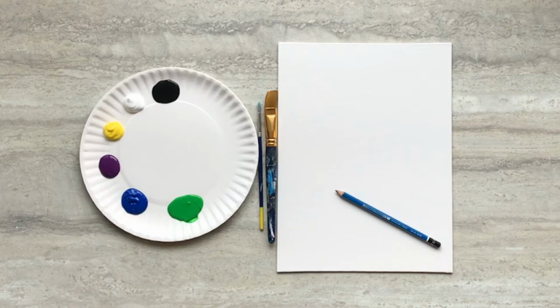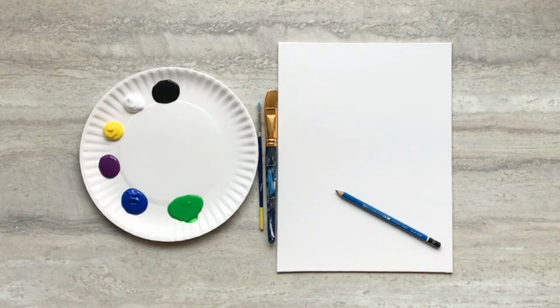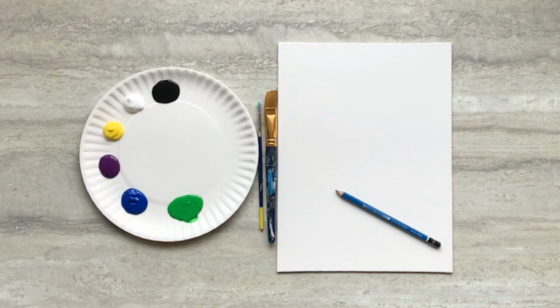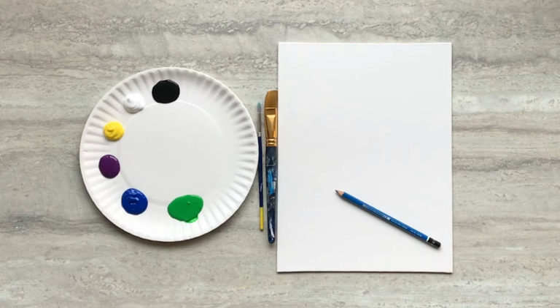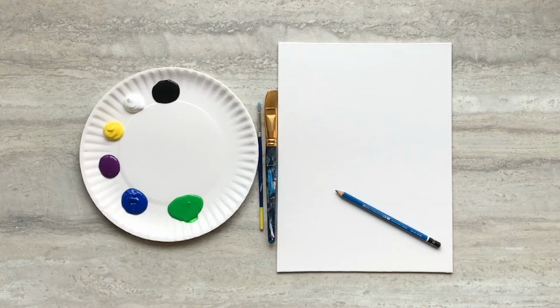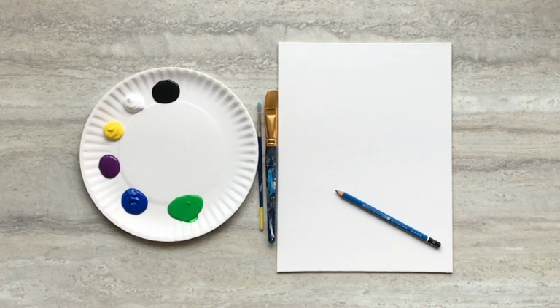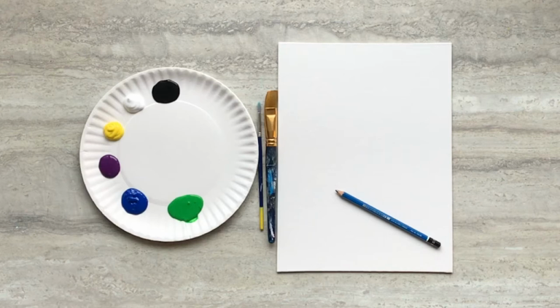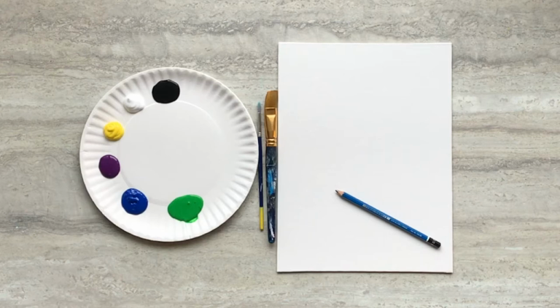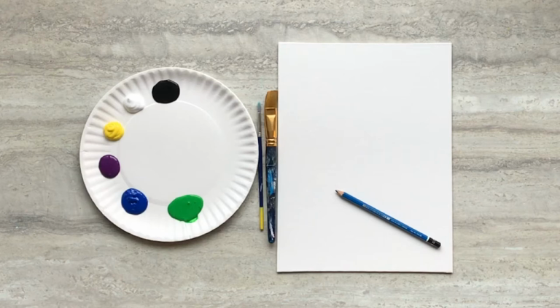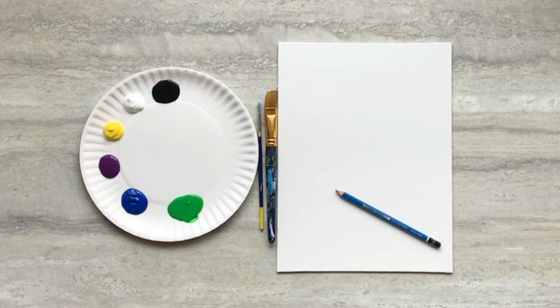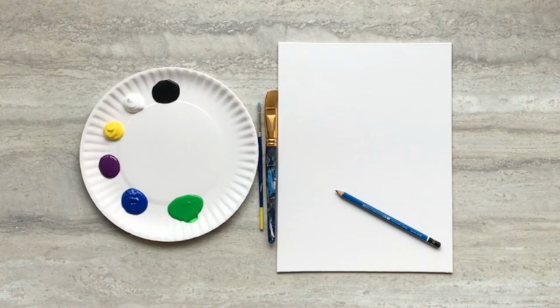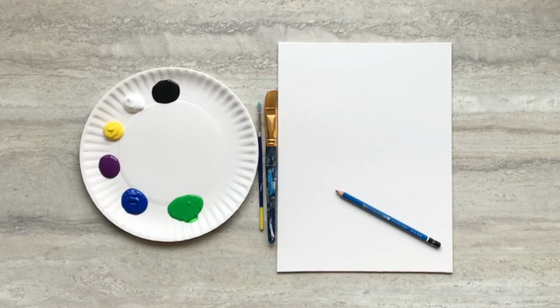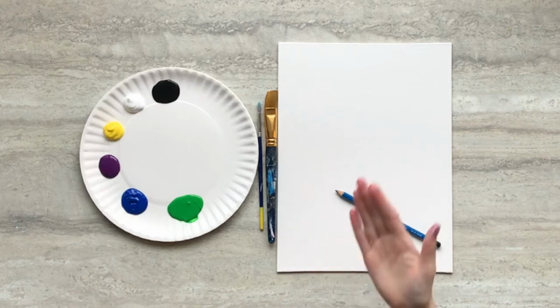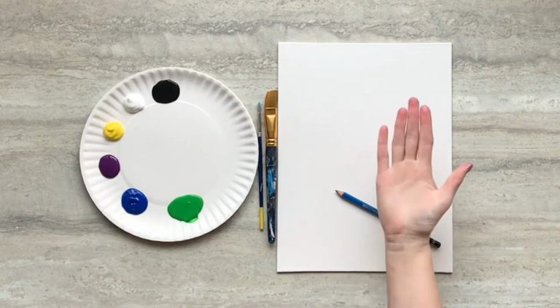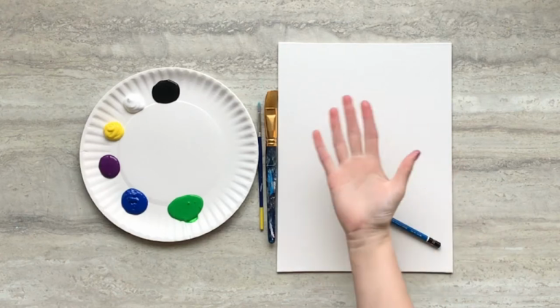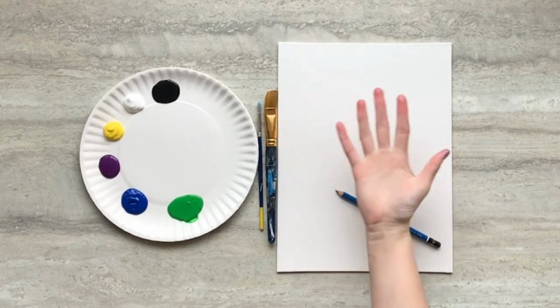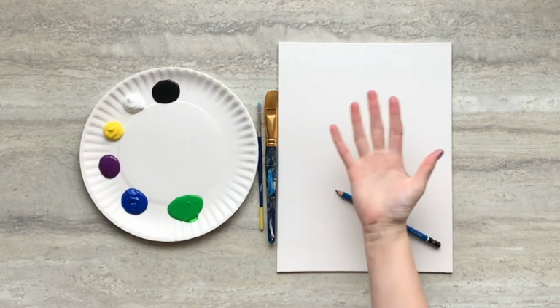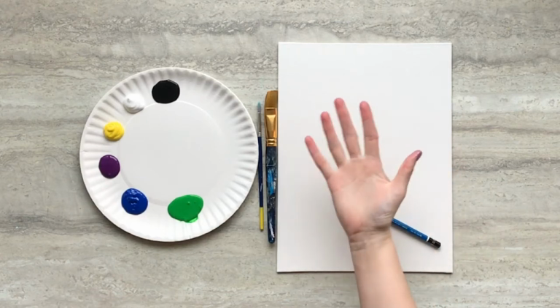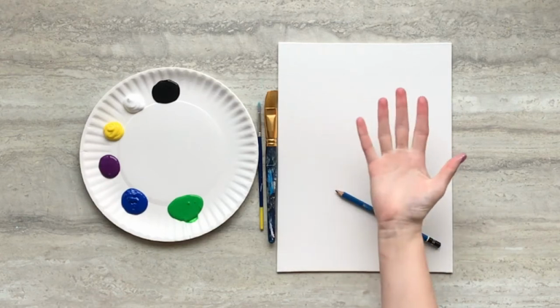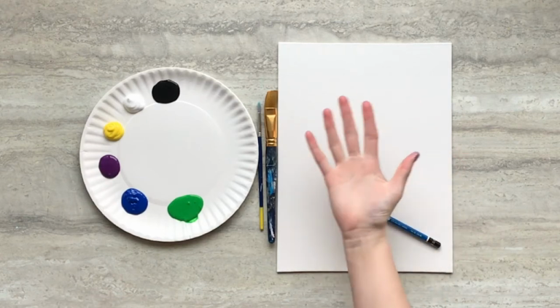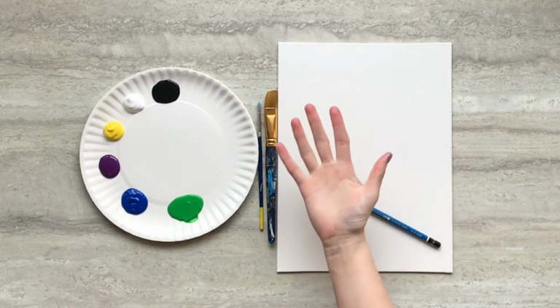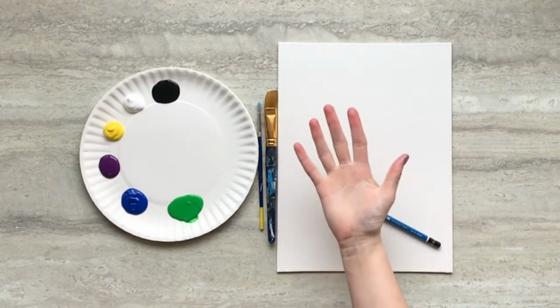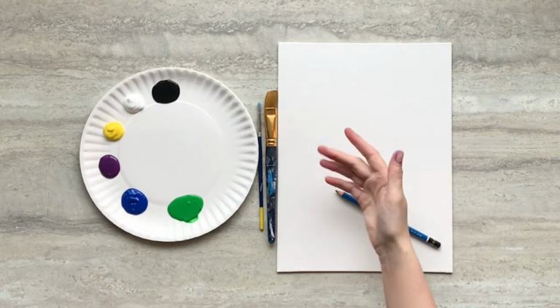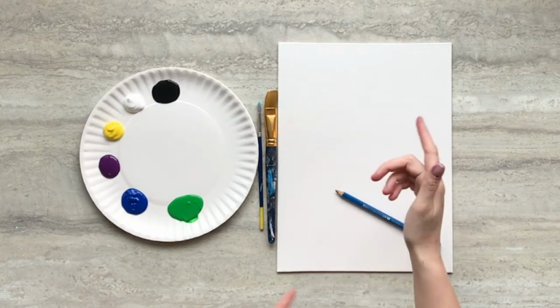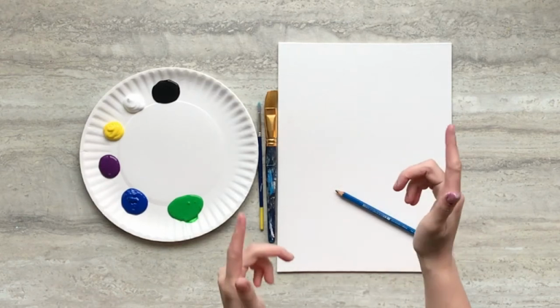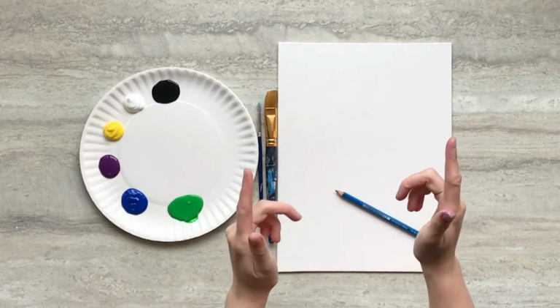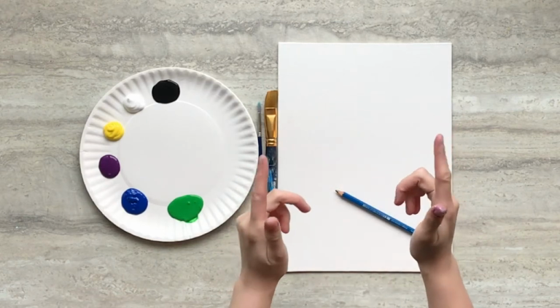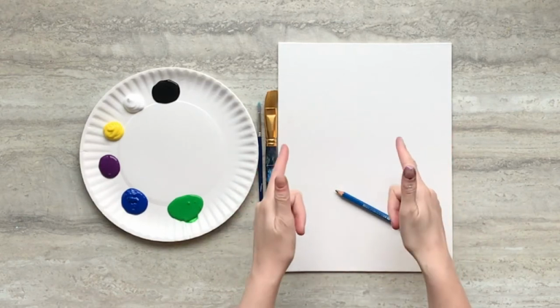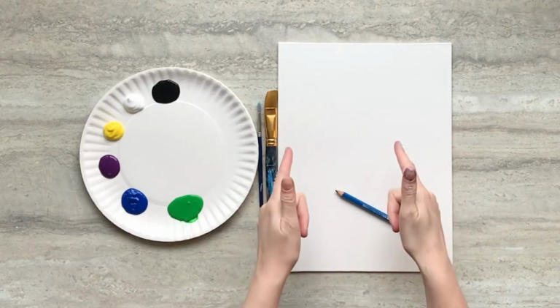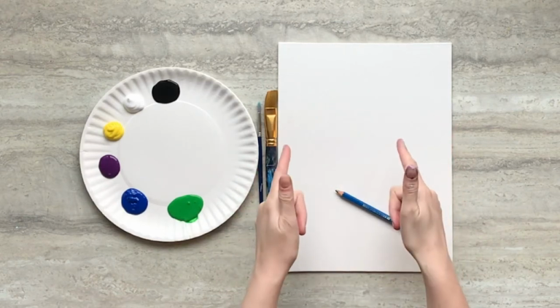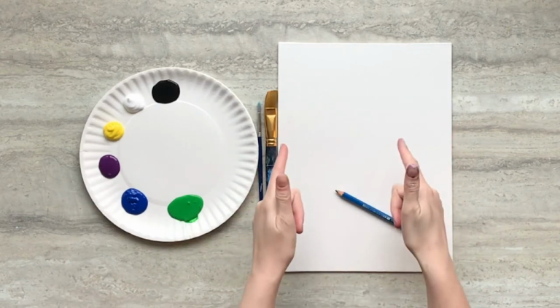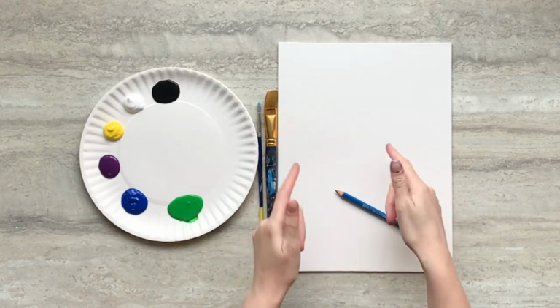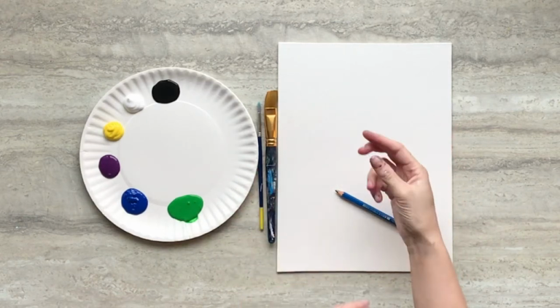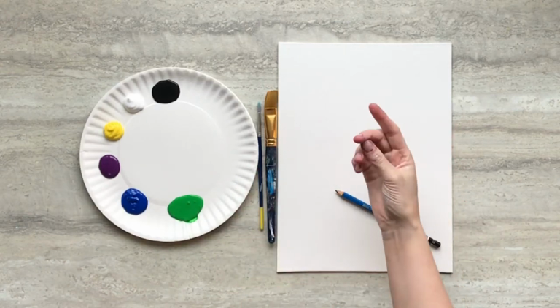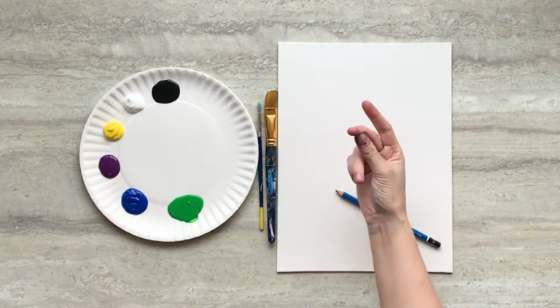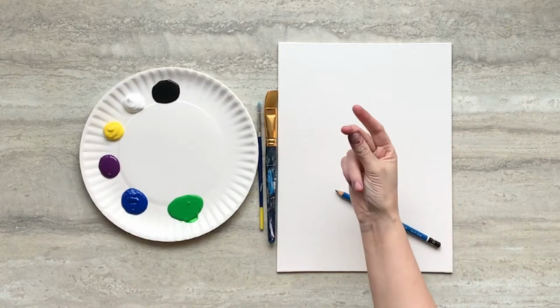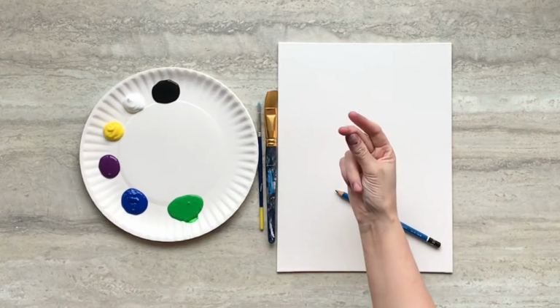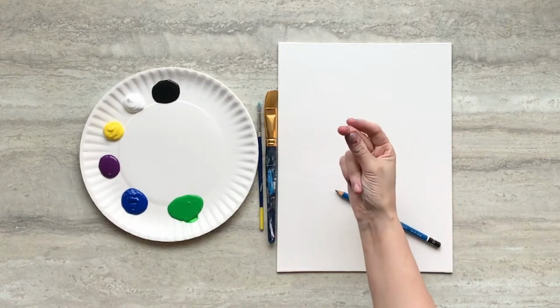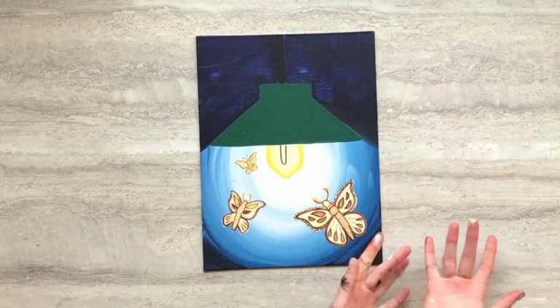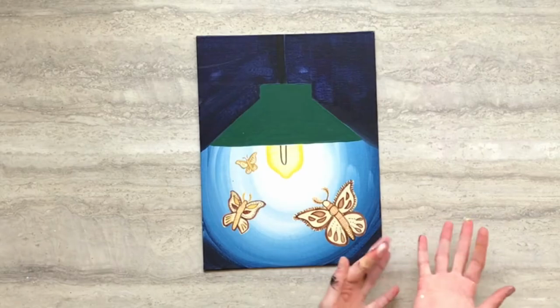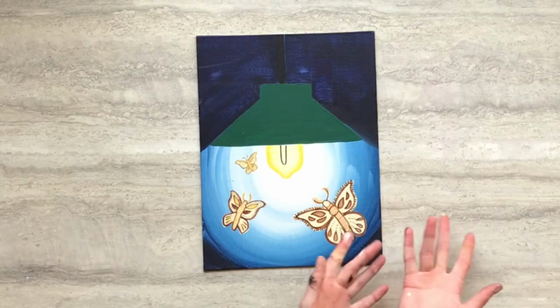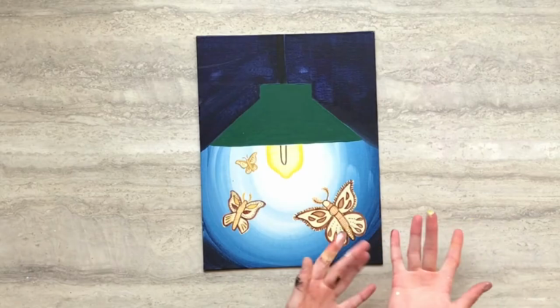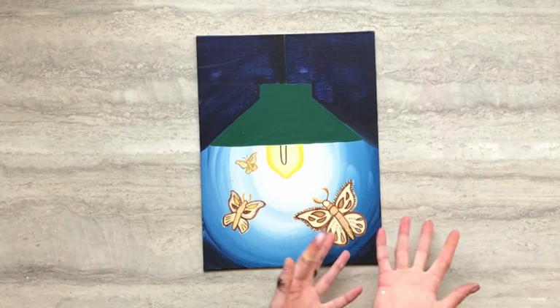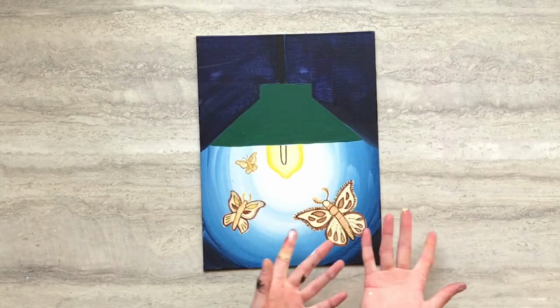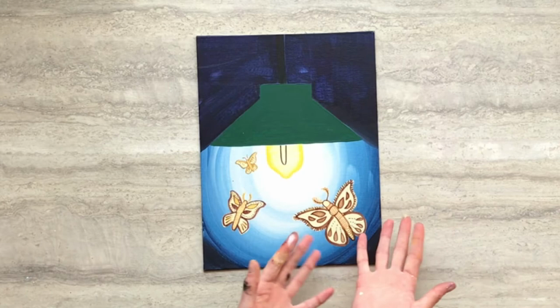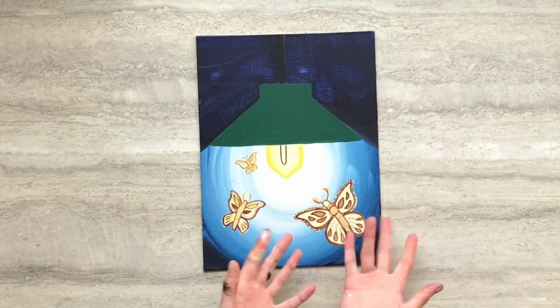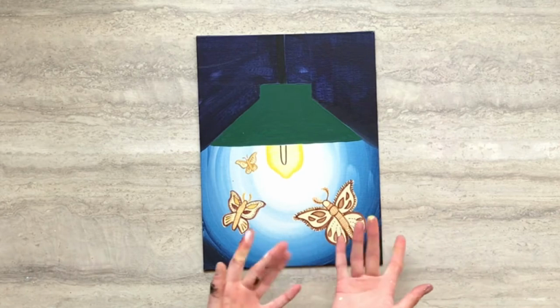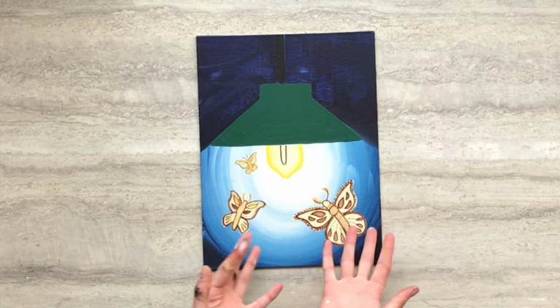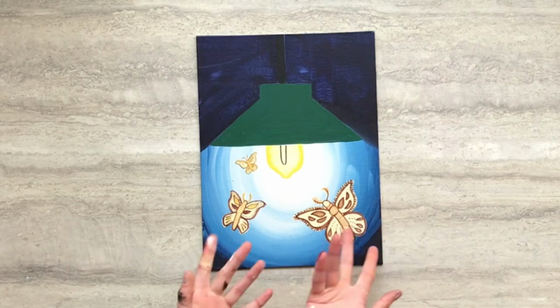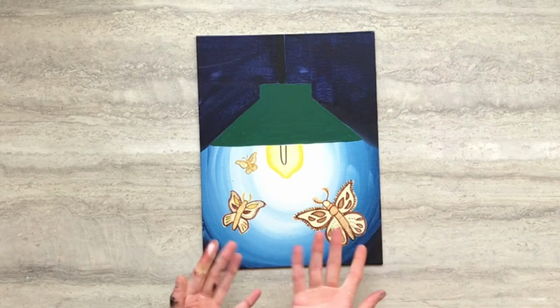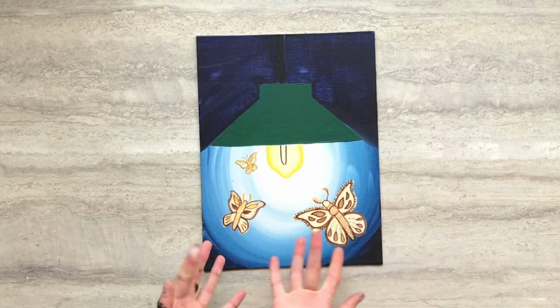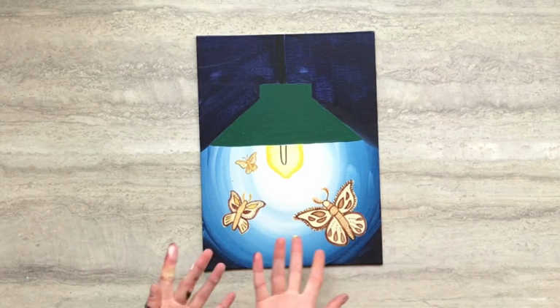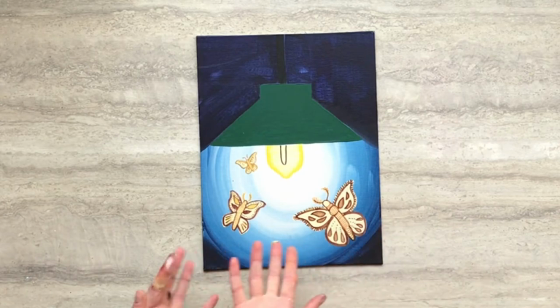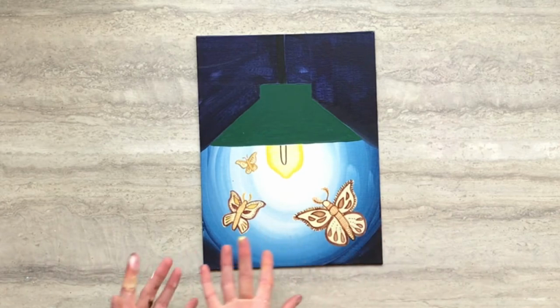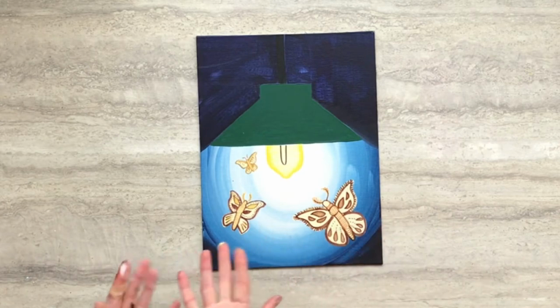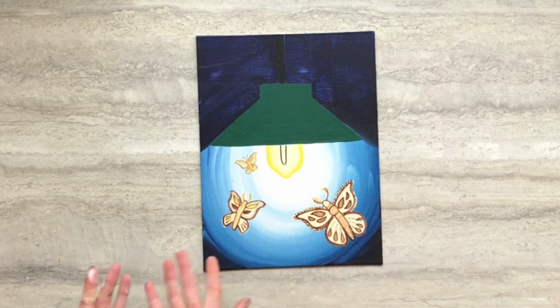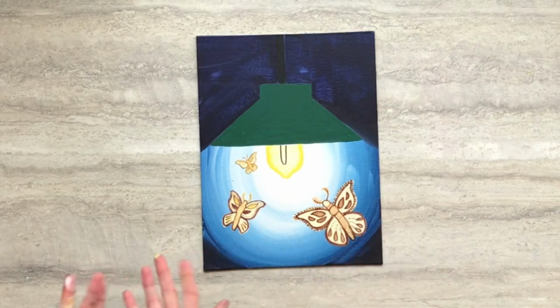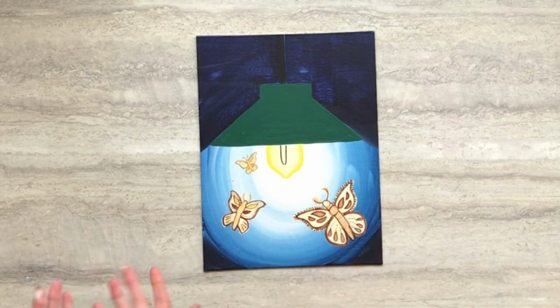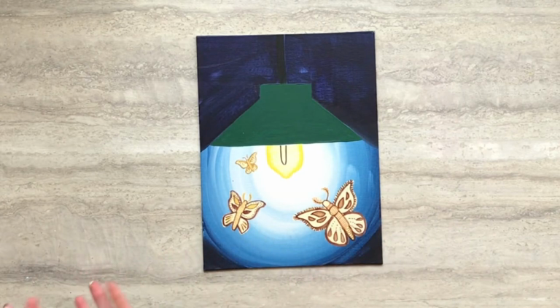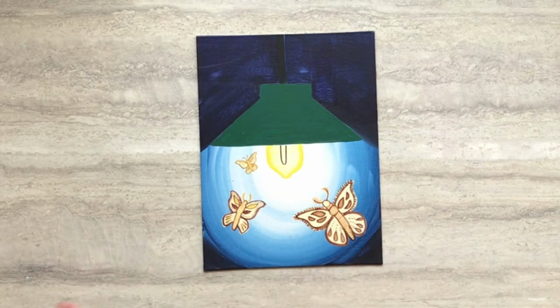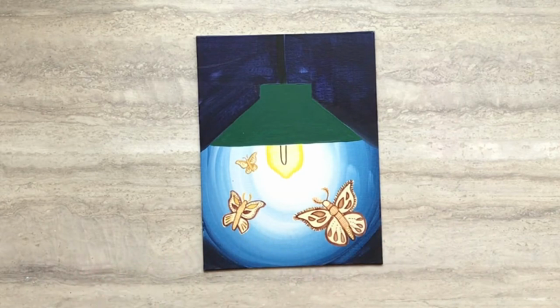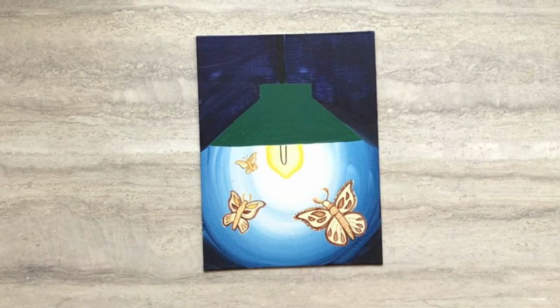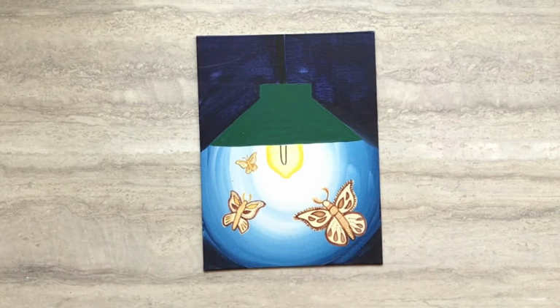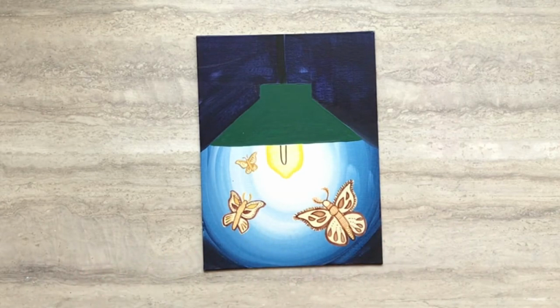Hi guys, this is Alison with Crafty Creatures. Today I'm going to show you how to turn this into this using supplies from your Keep'em Busy box.